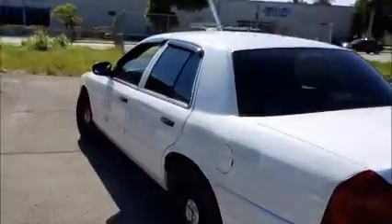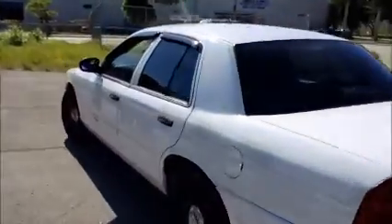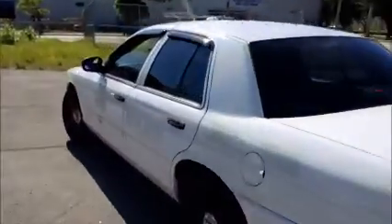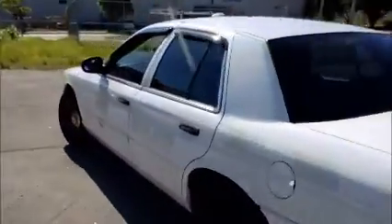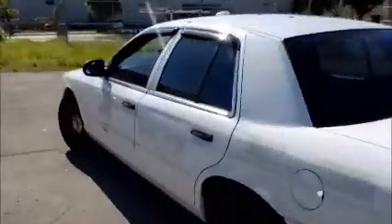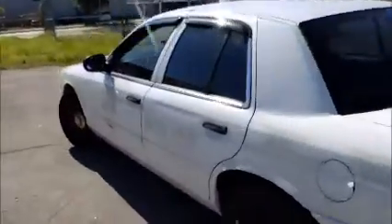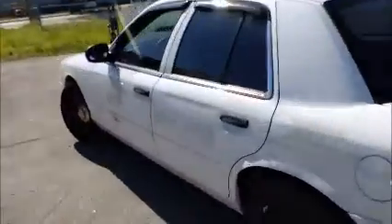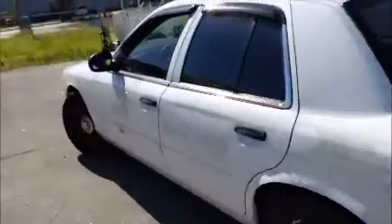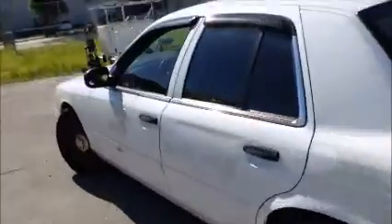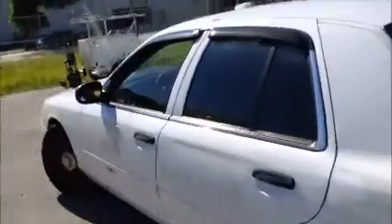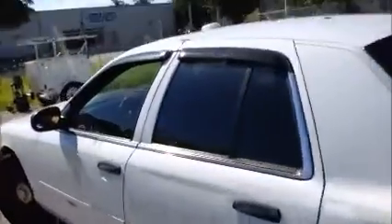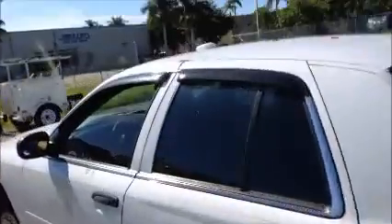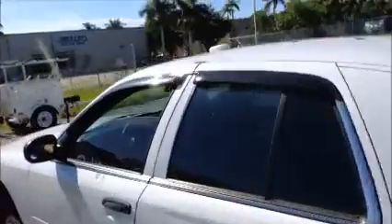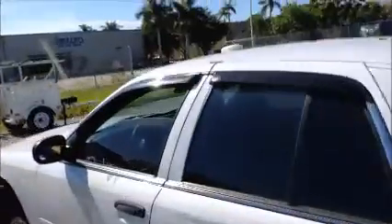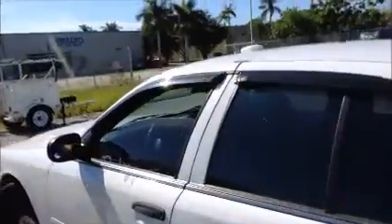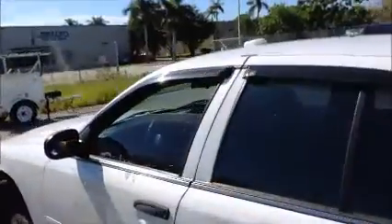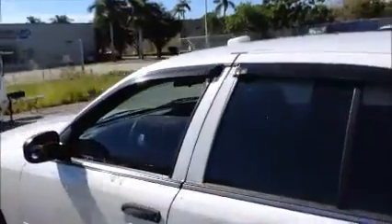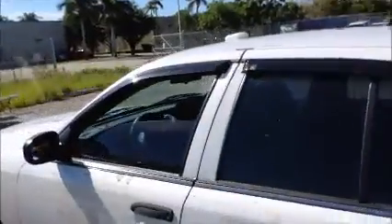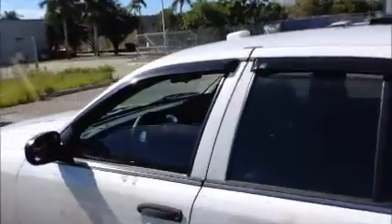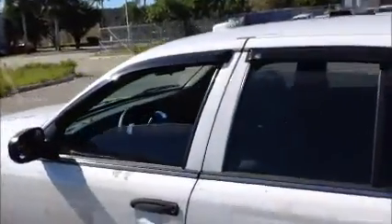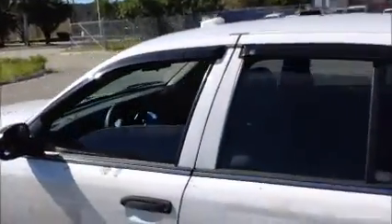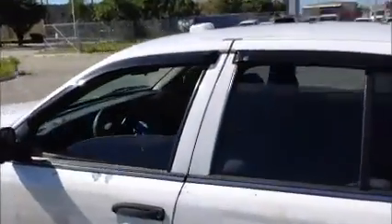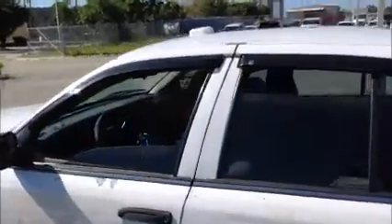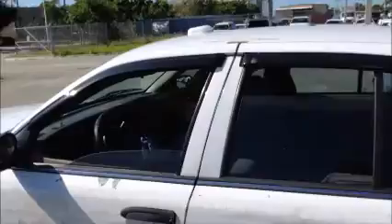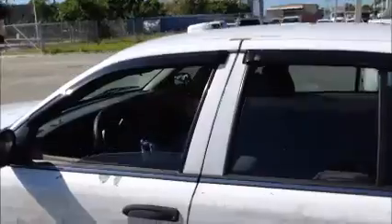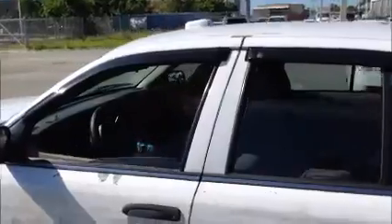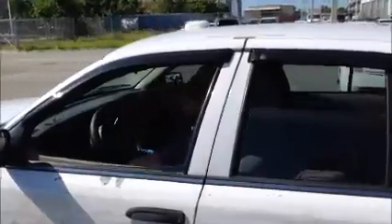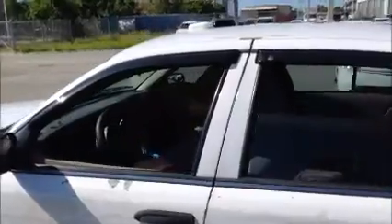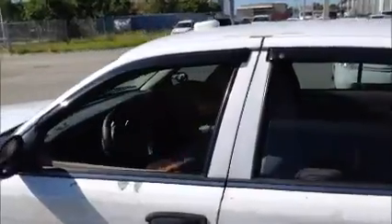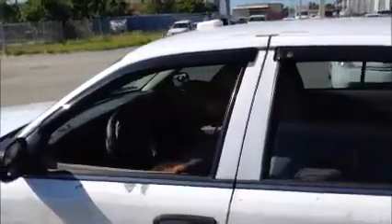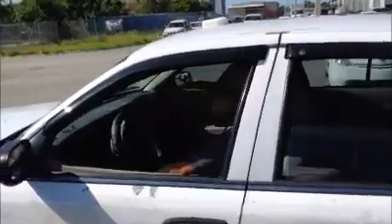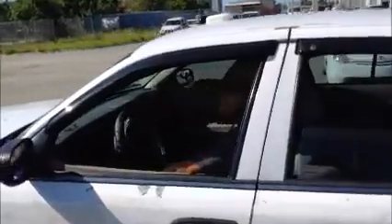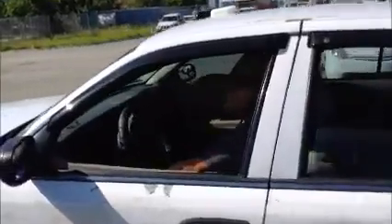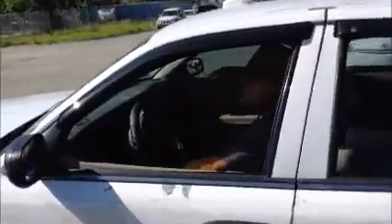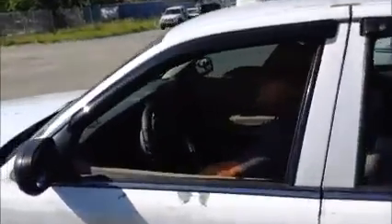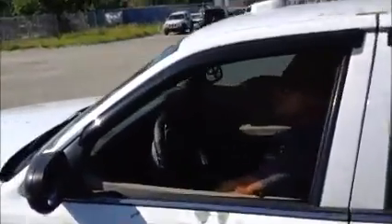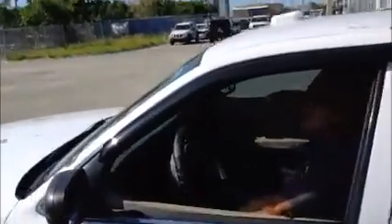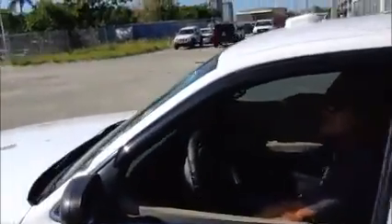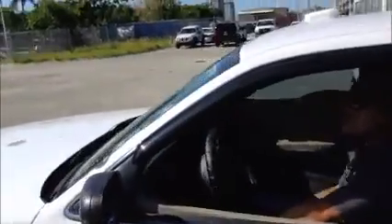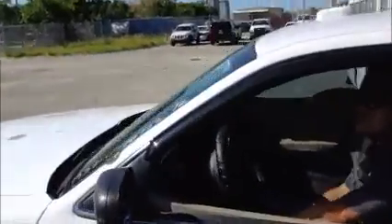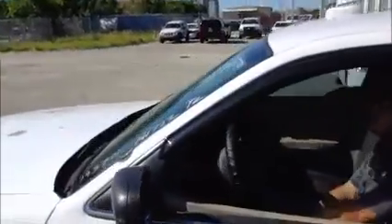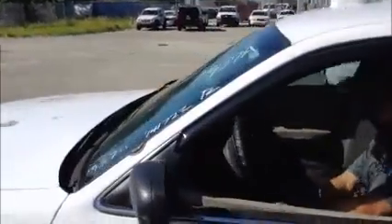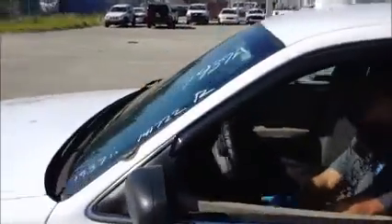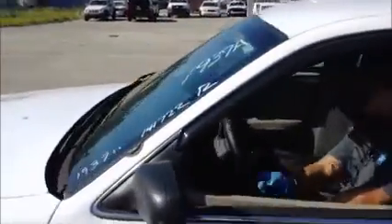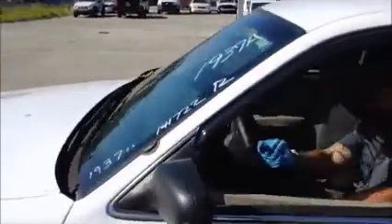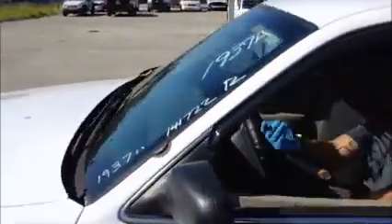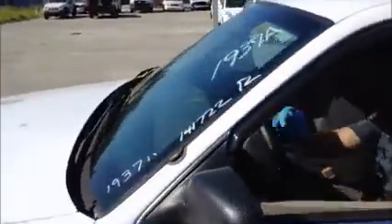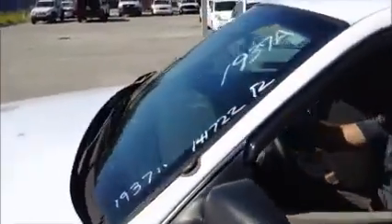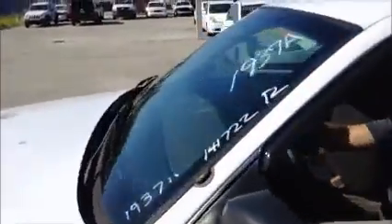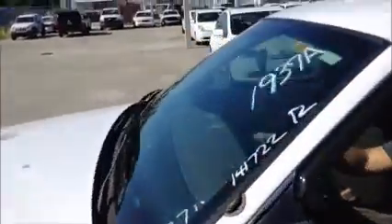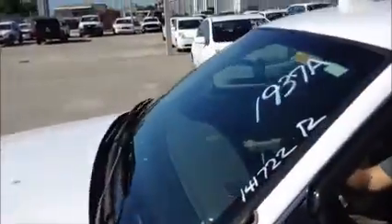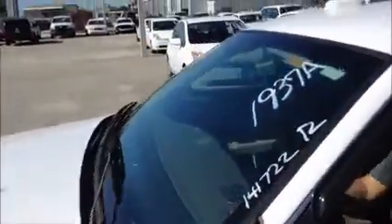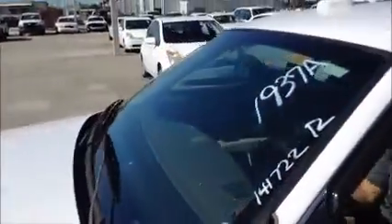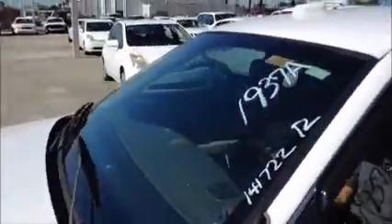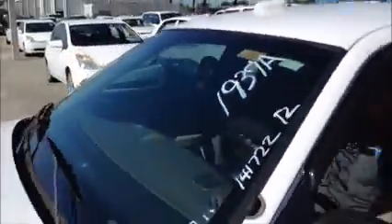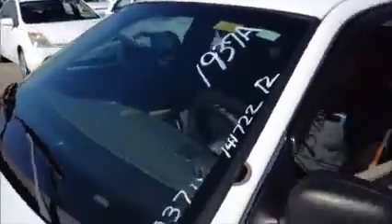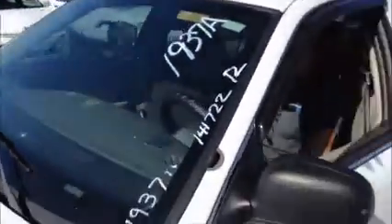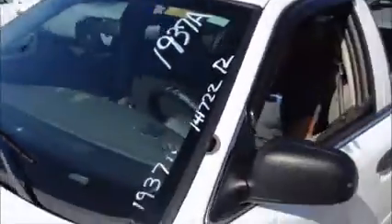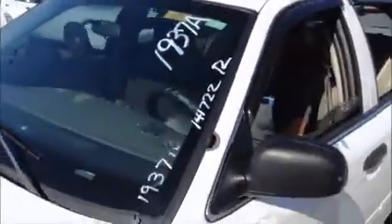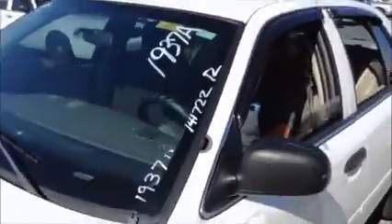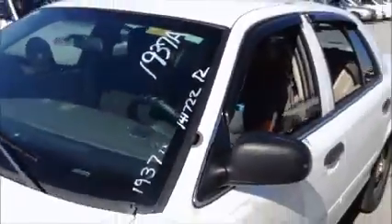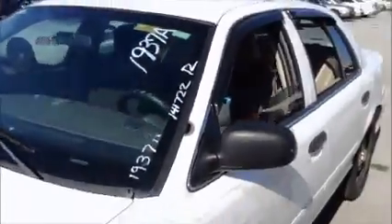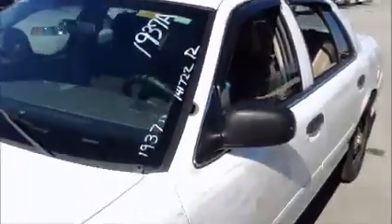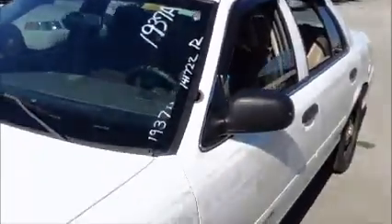Windows on this side — windows are working. Remember, AC is not working. Ford Crown Victoria.